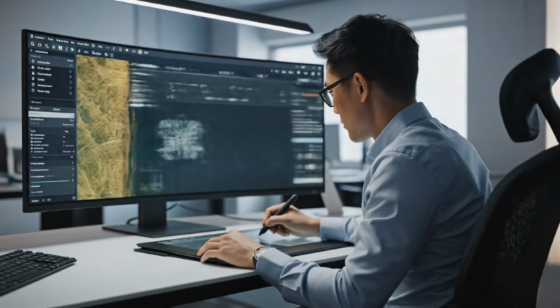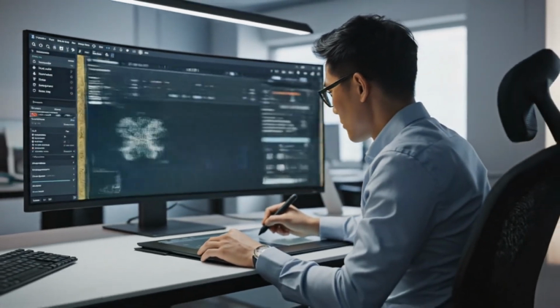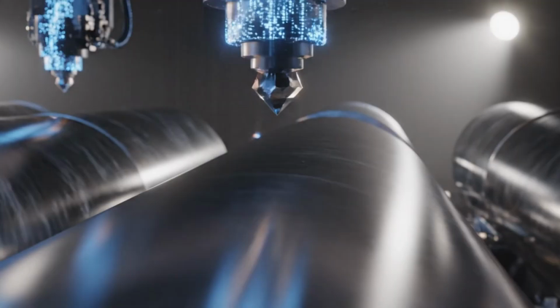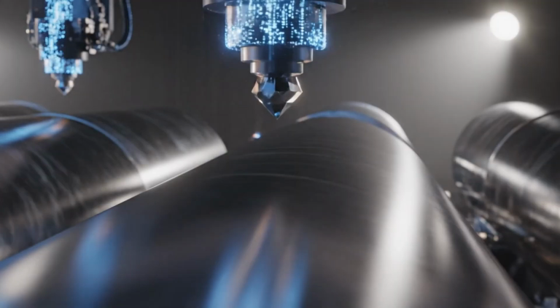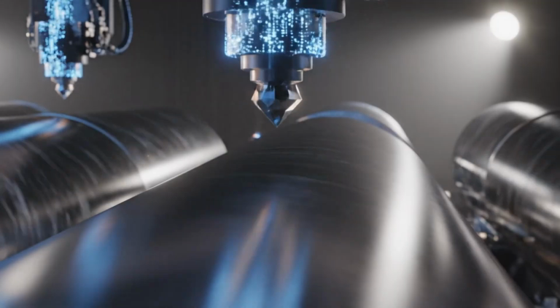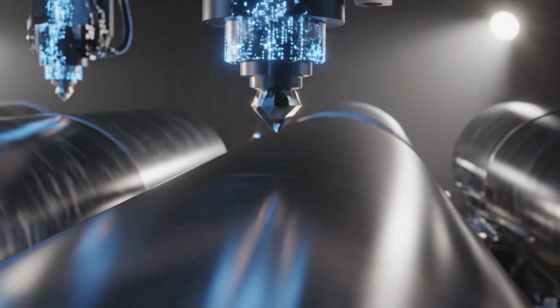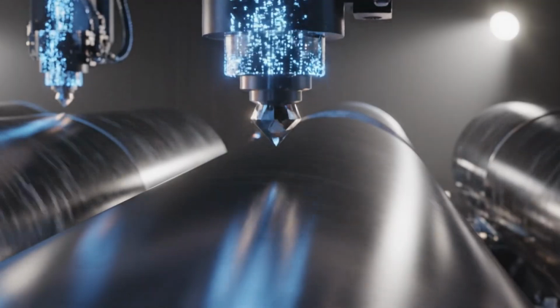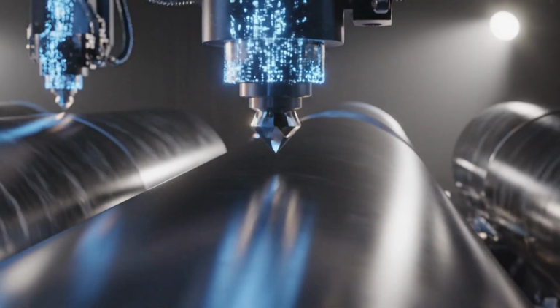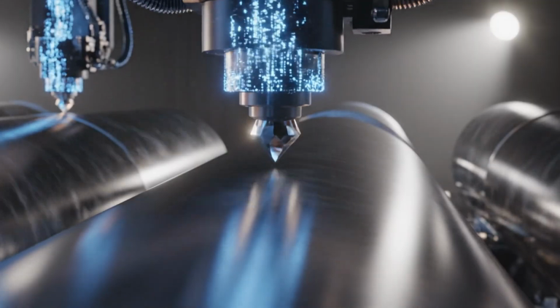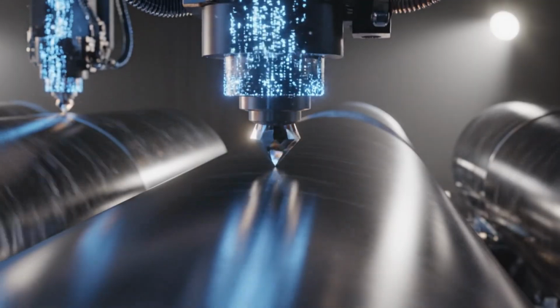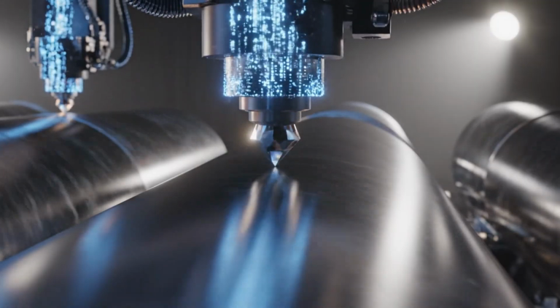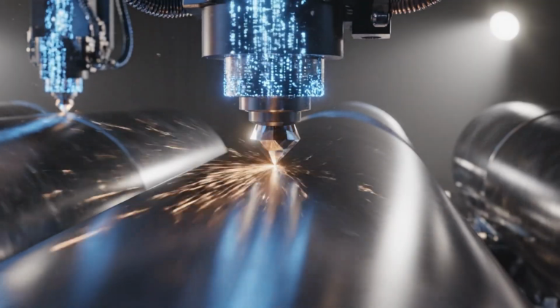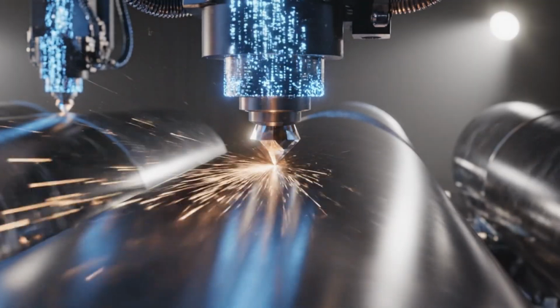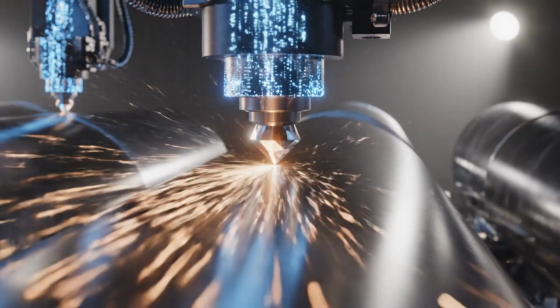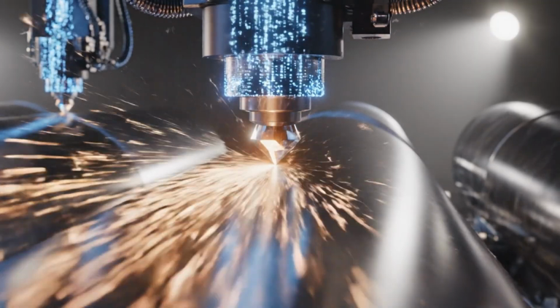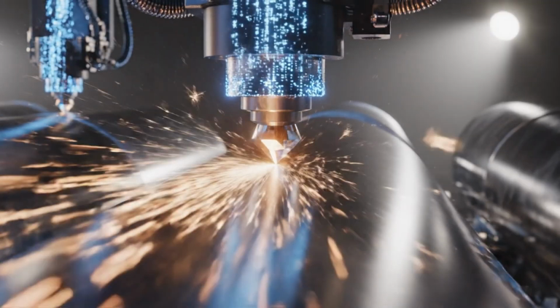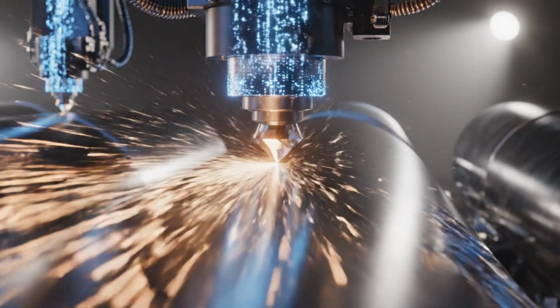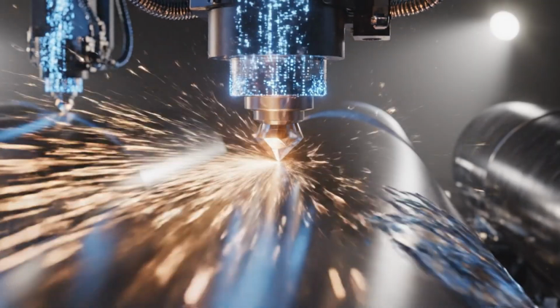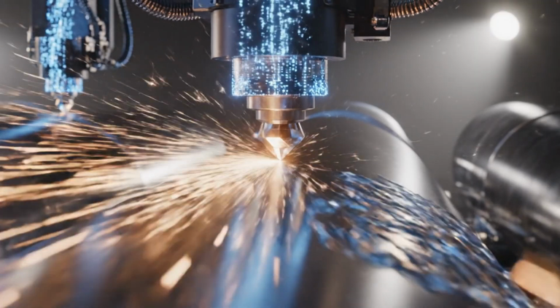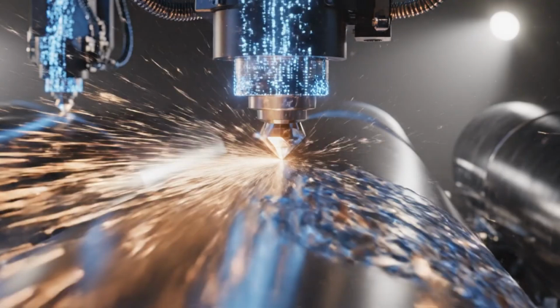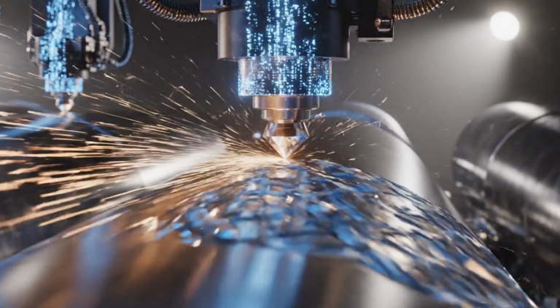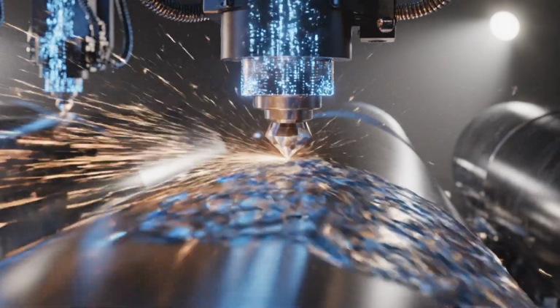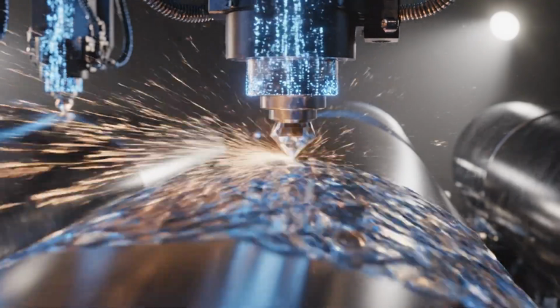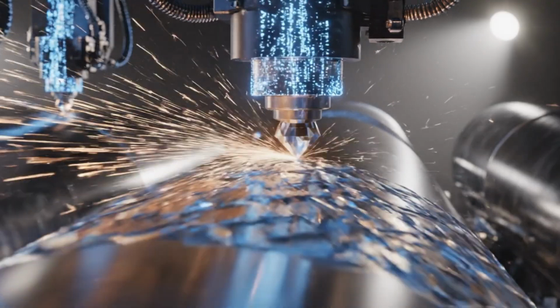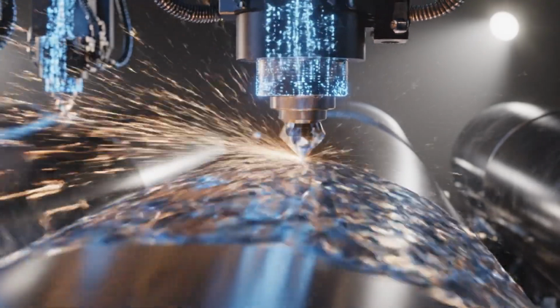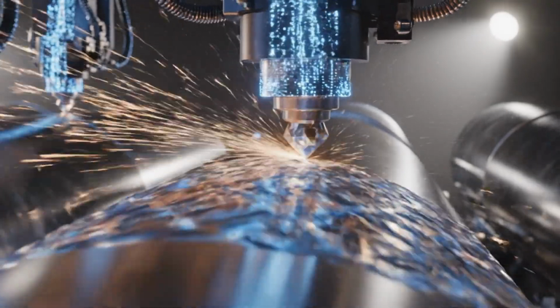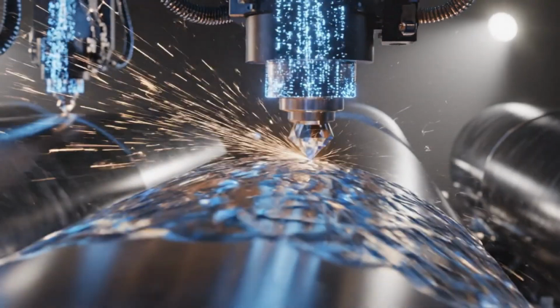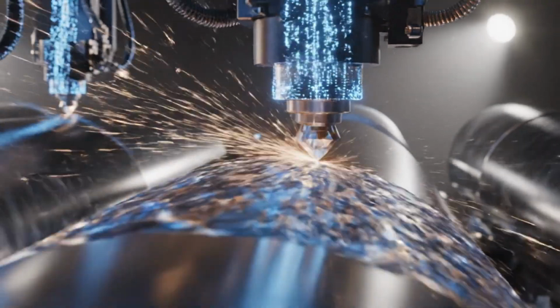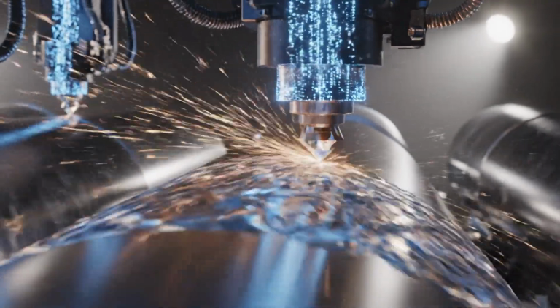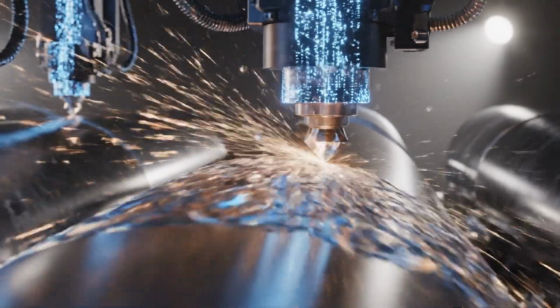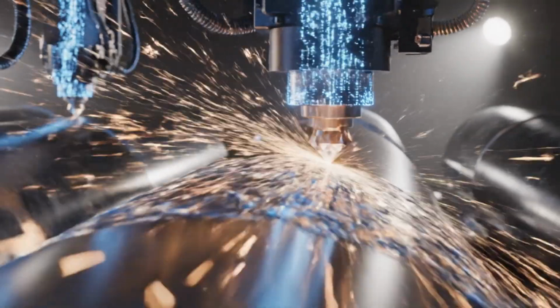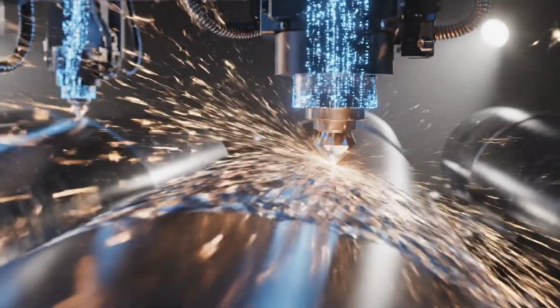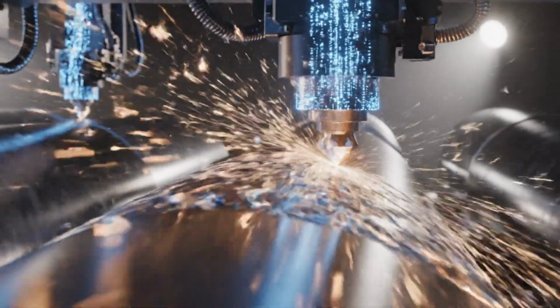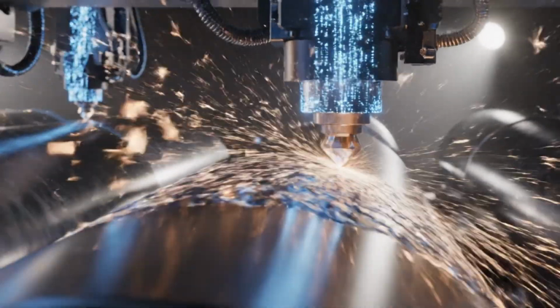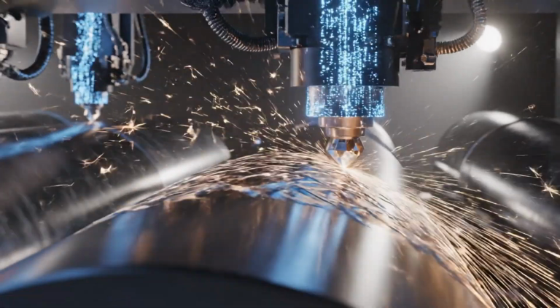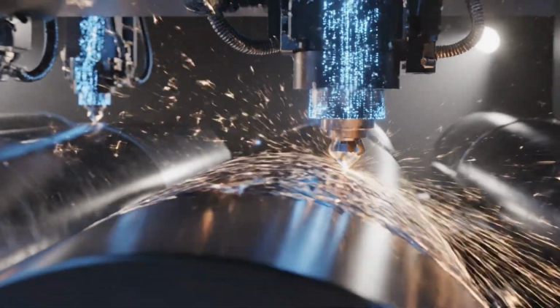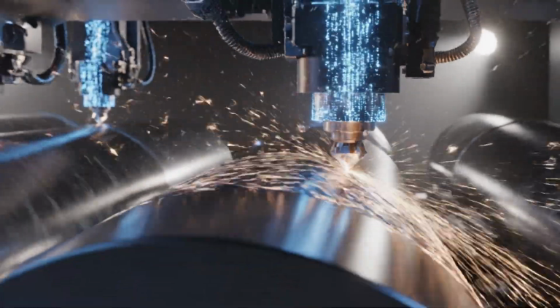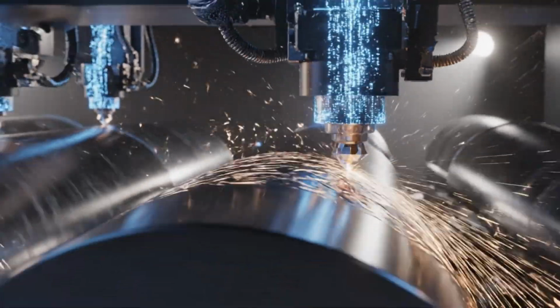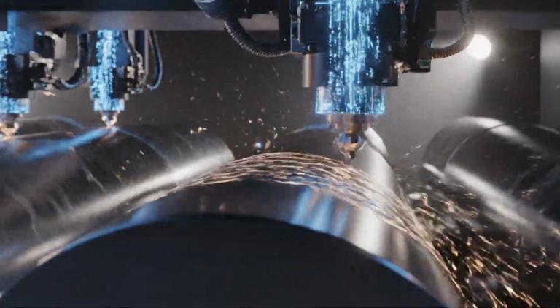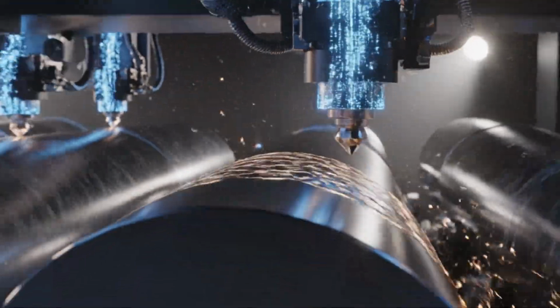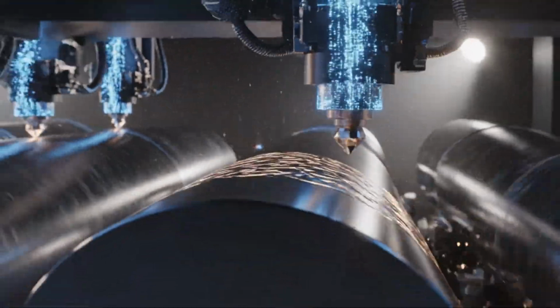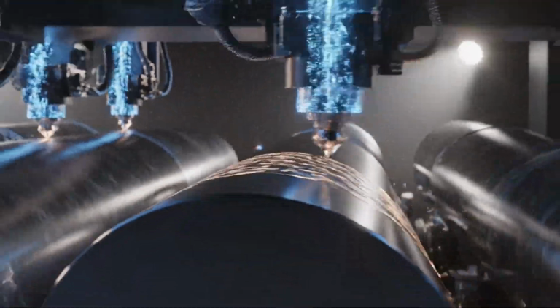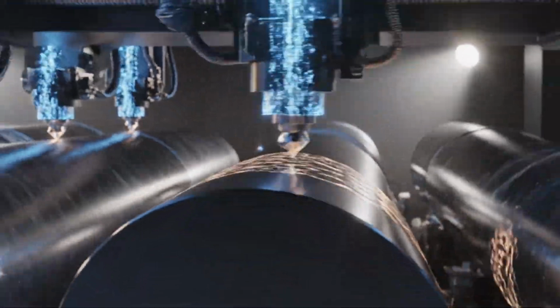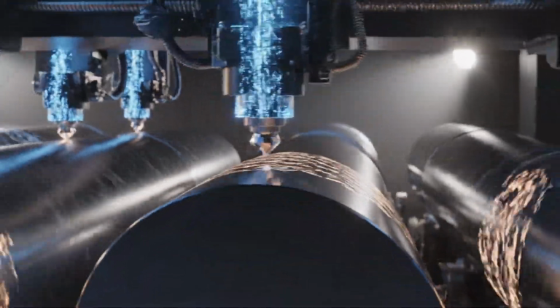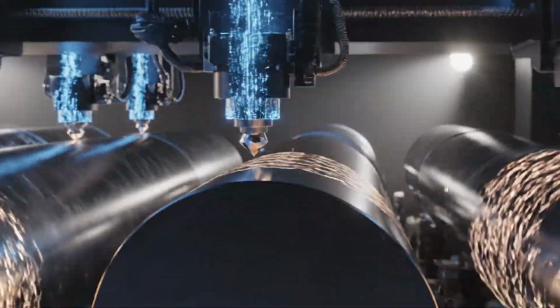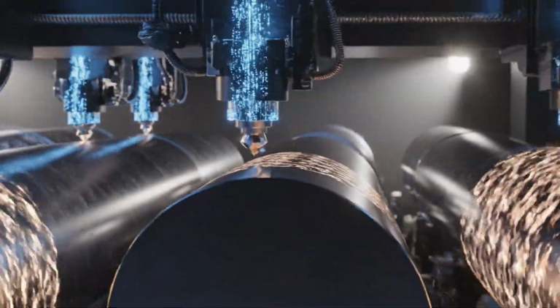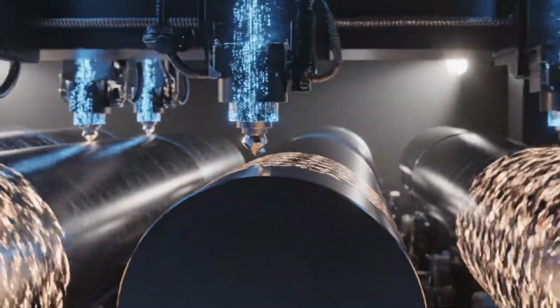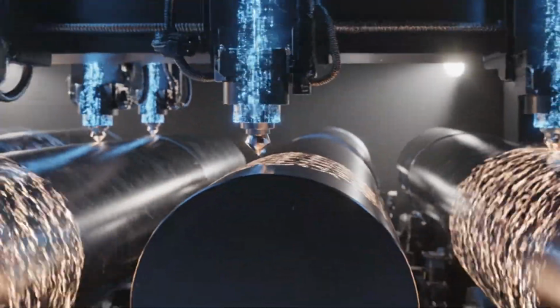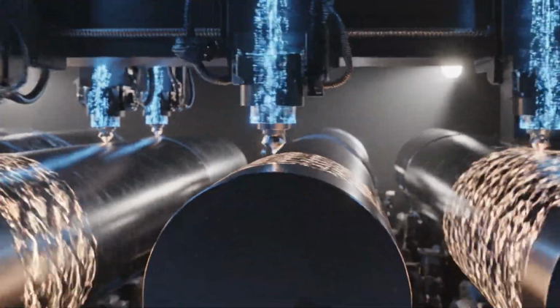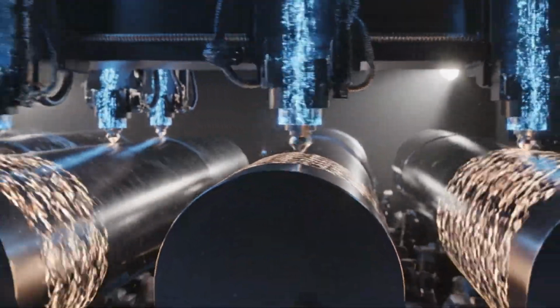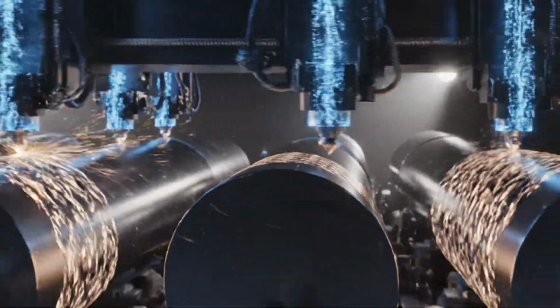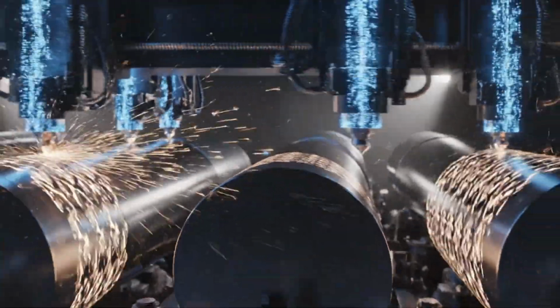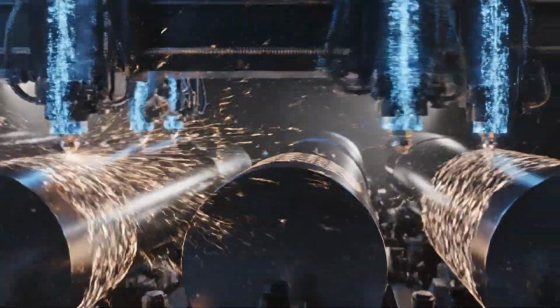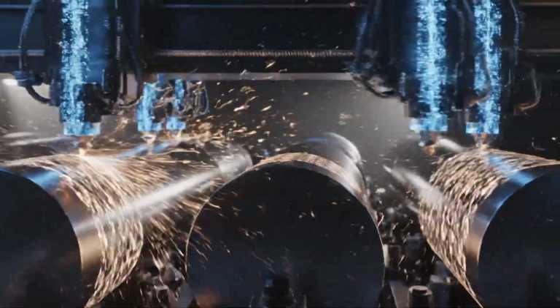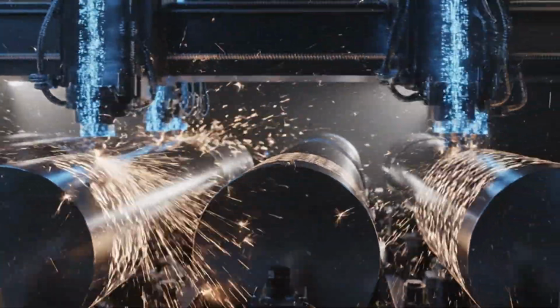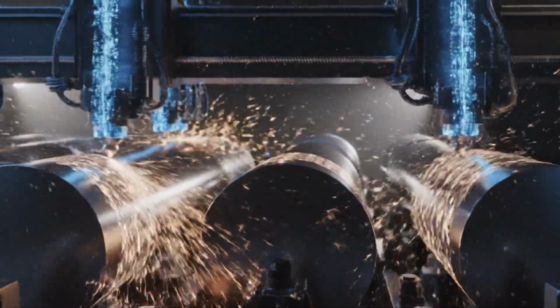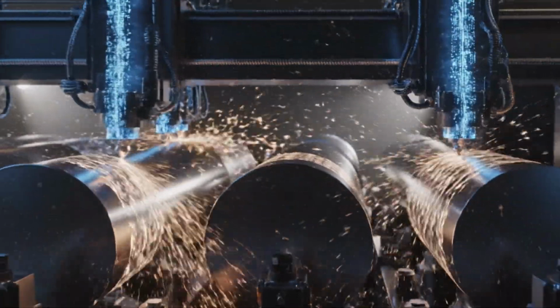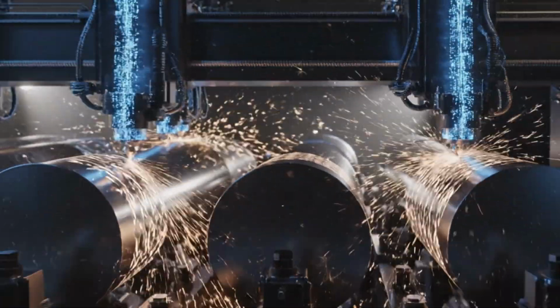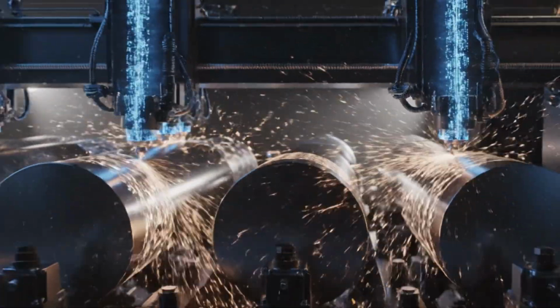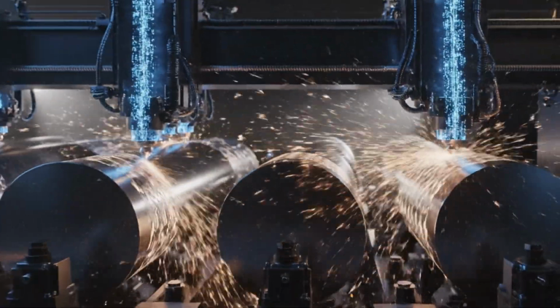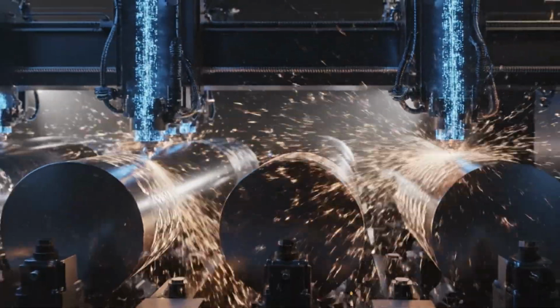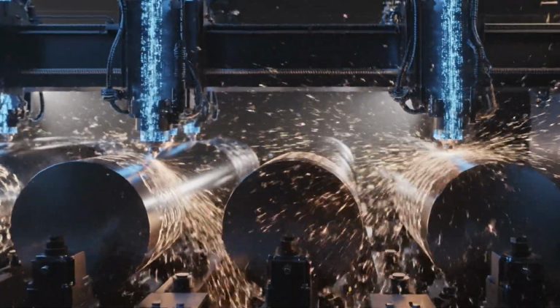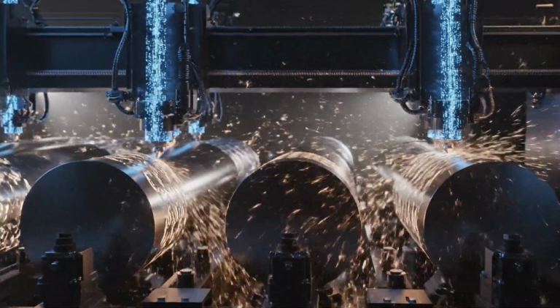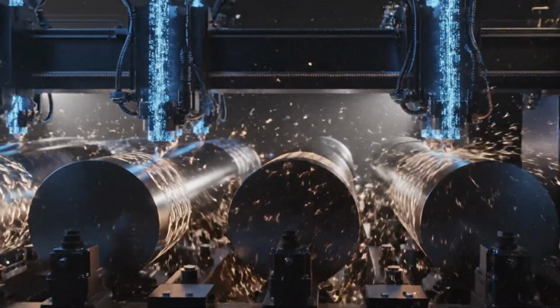These digital patterns are translated into physical etching on another set of cylinders, via computer-controlled diamond scribes.